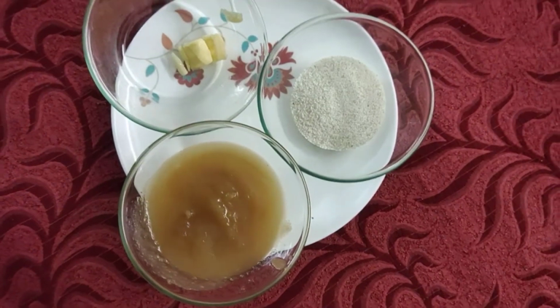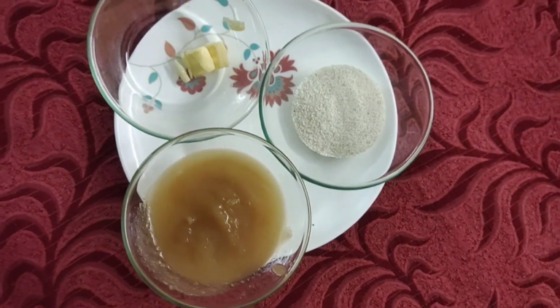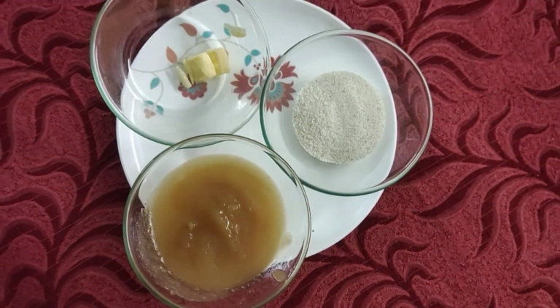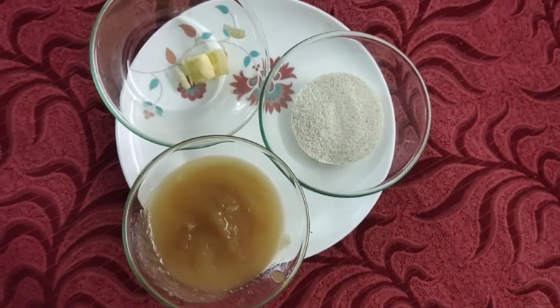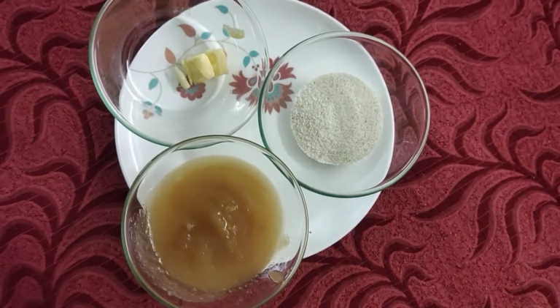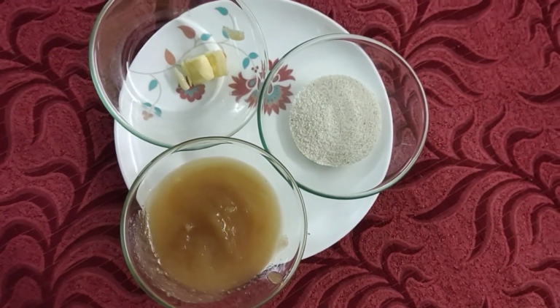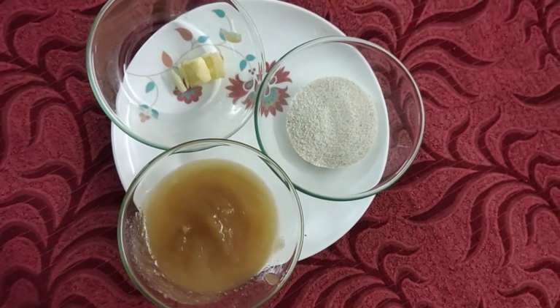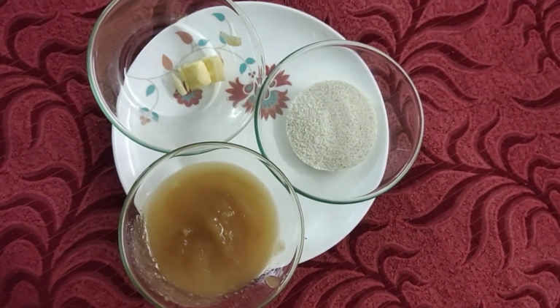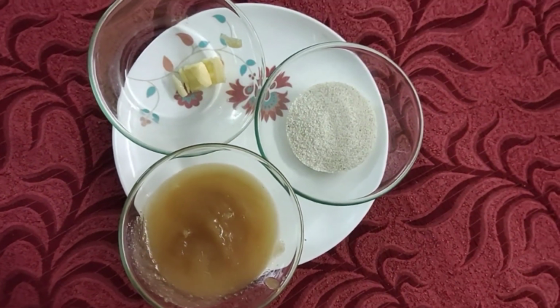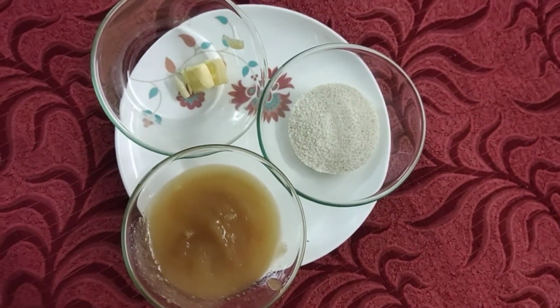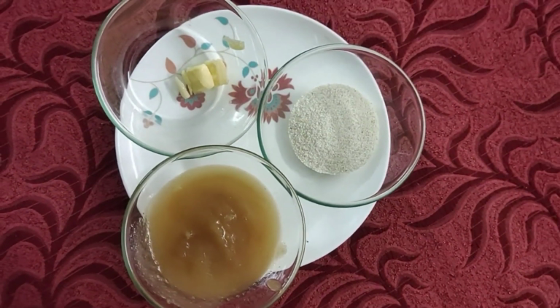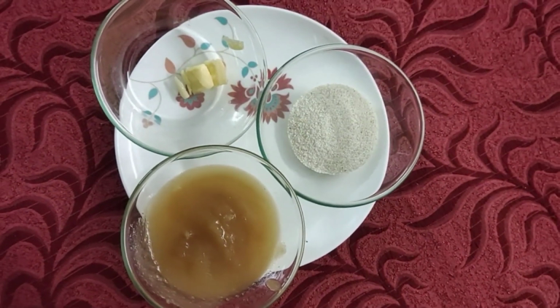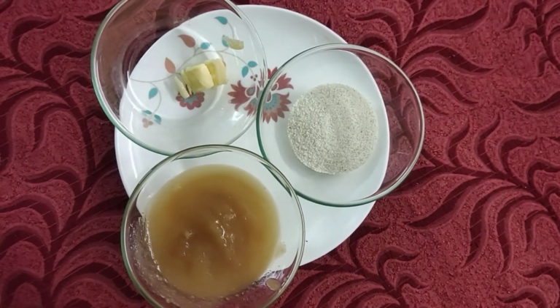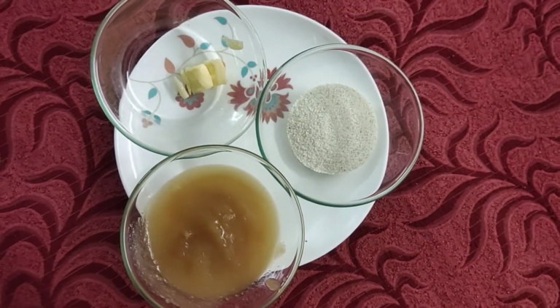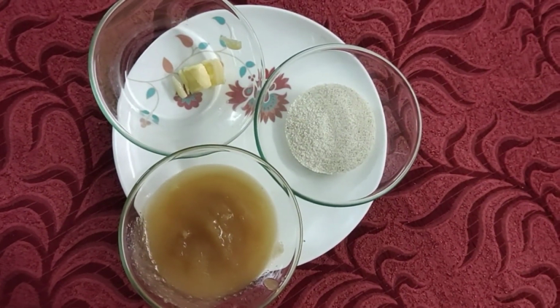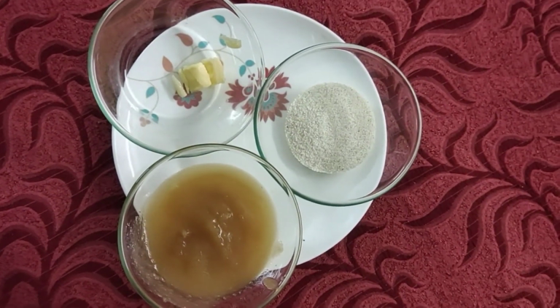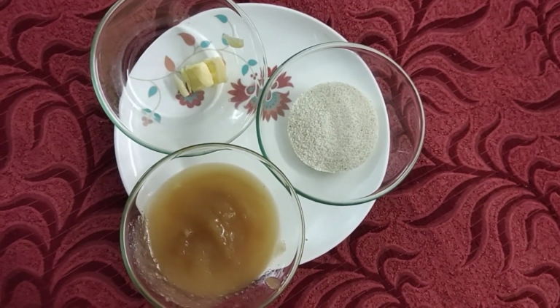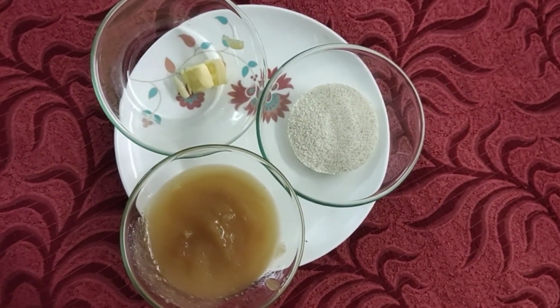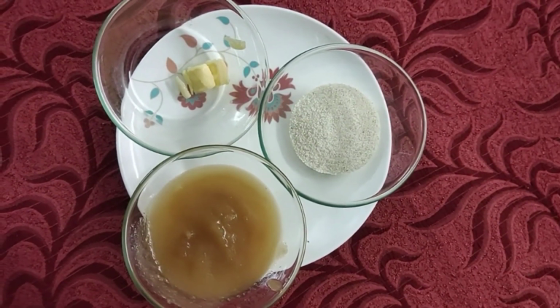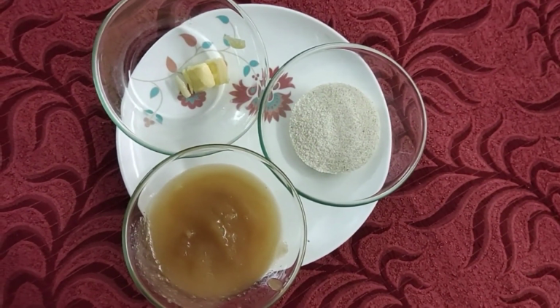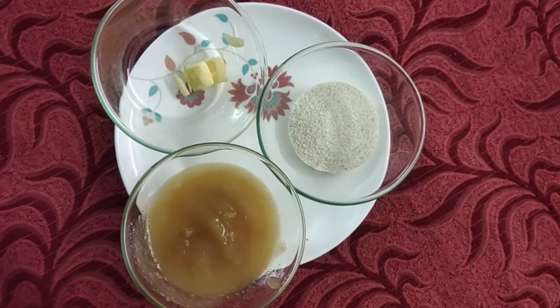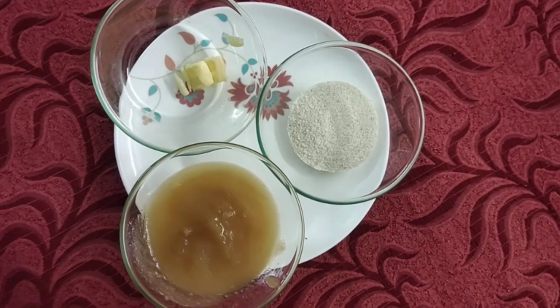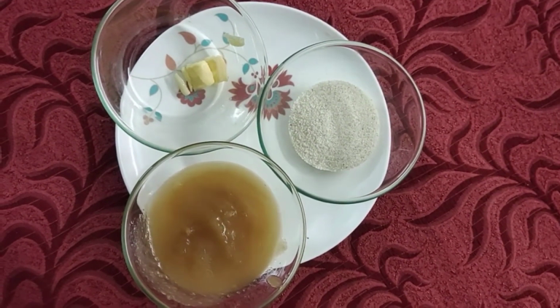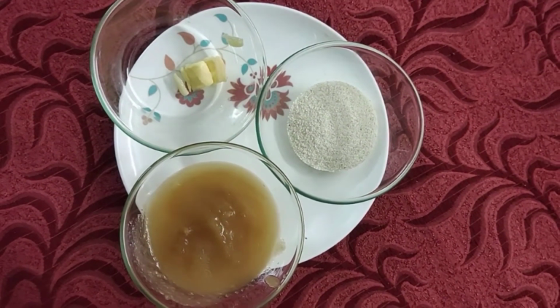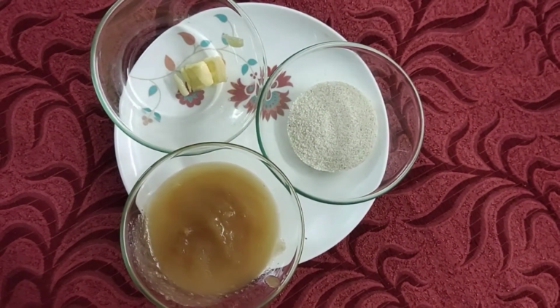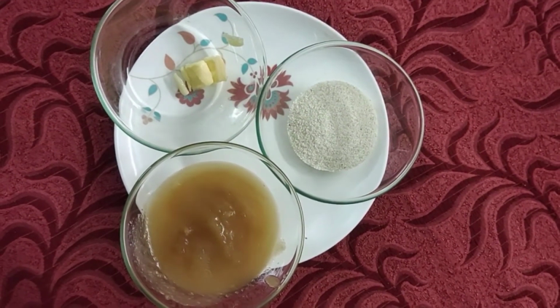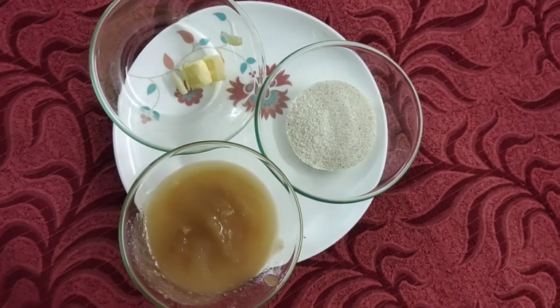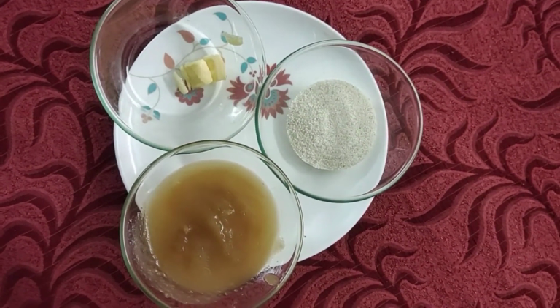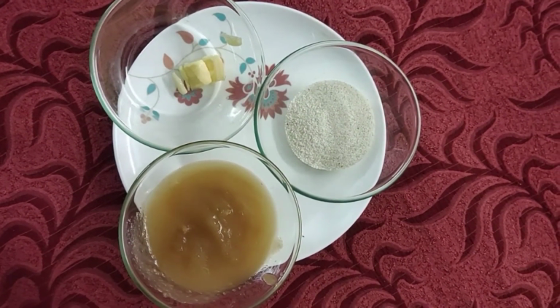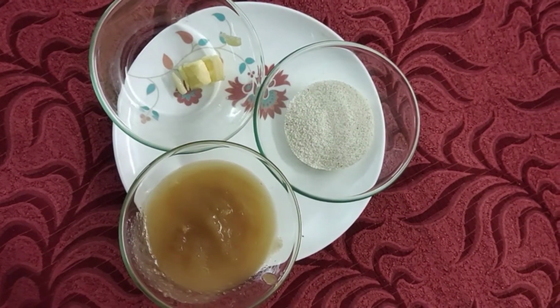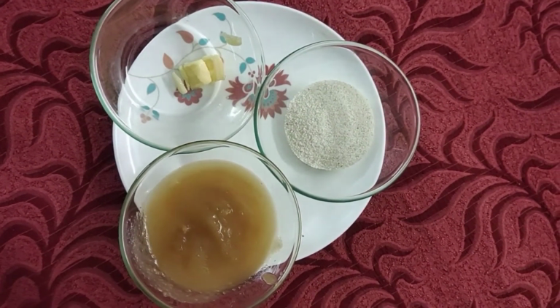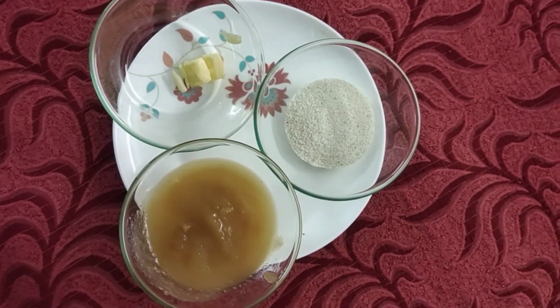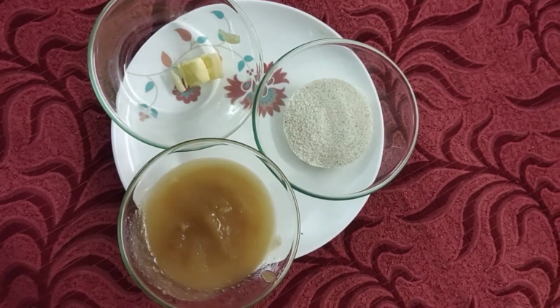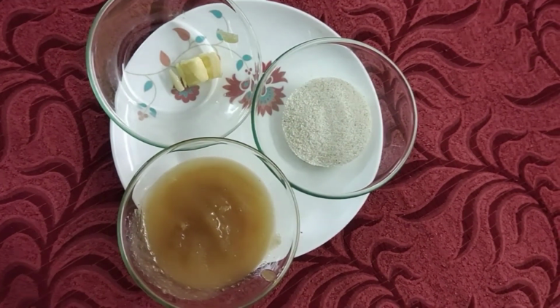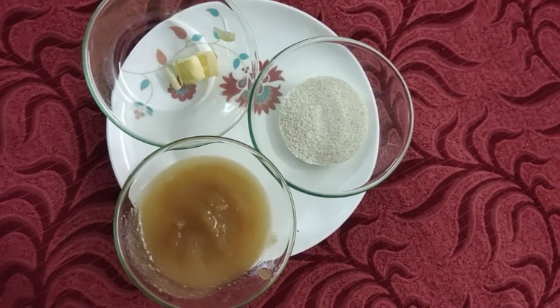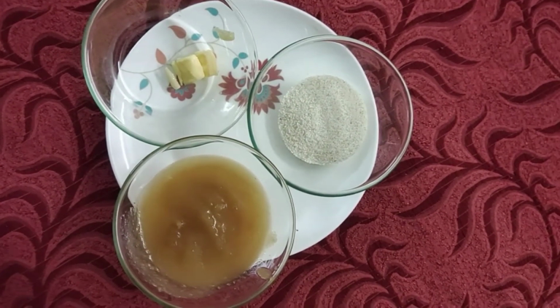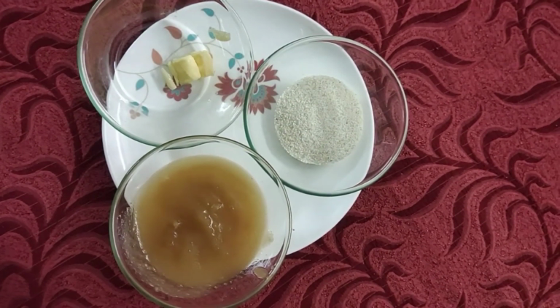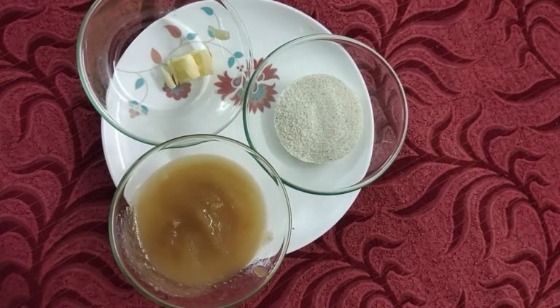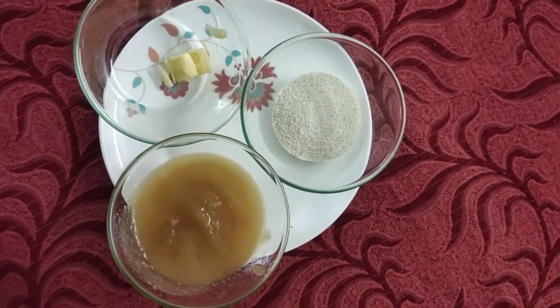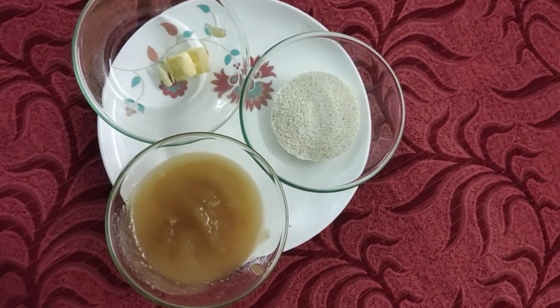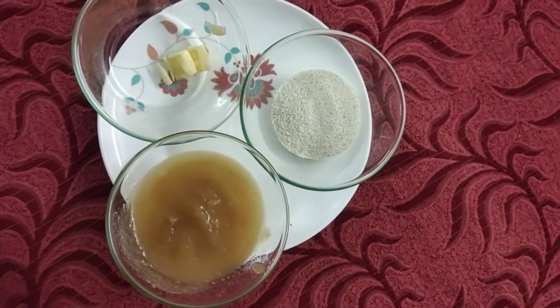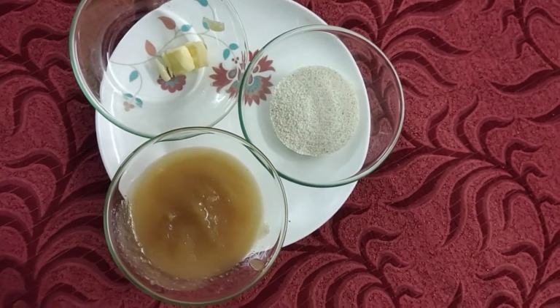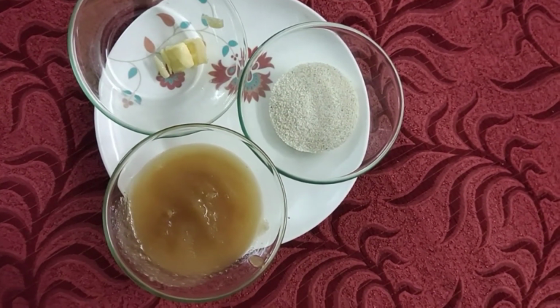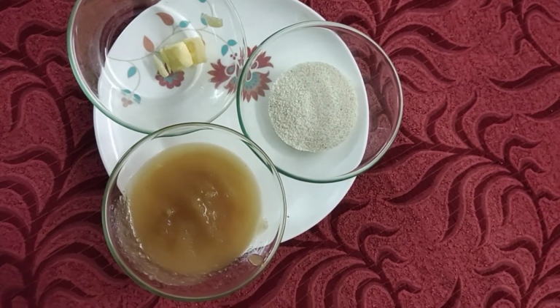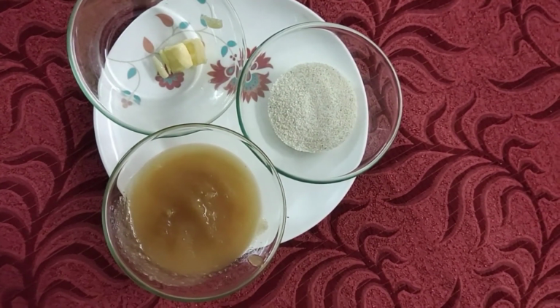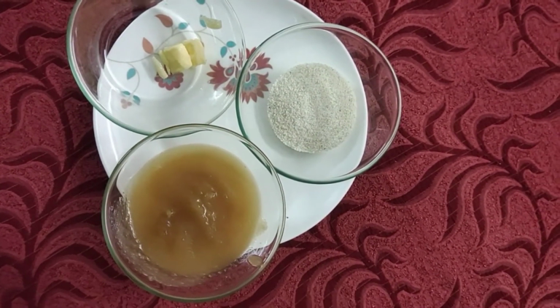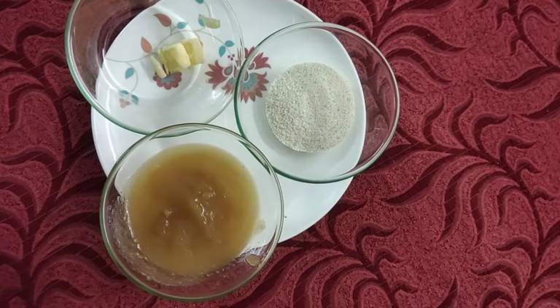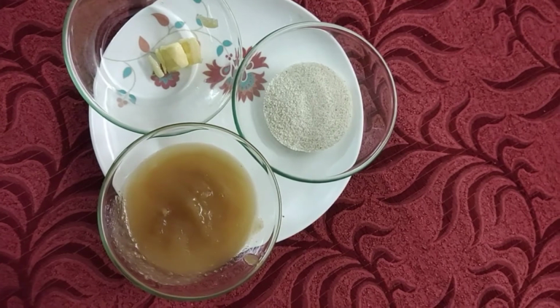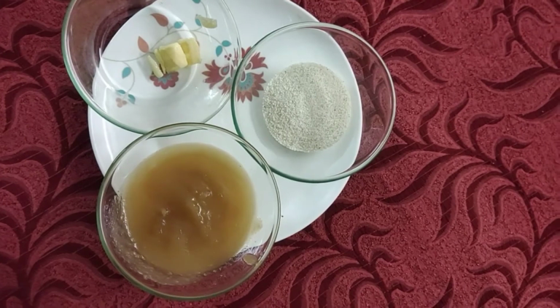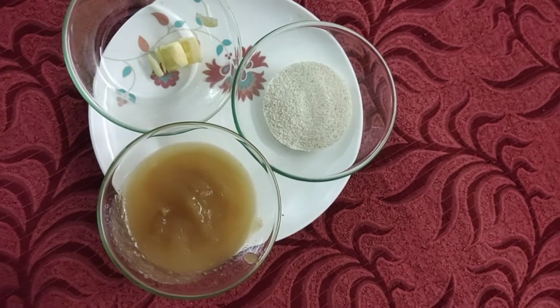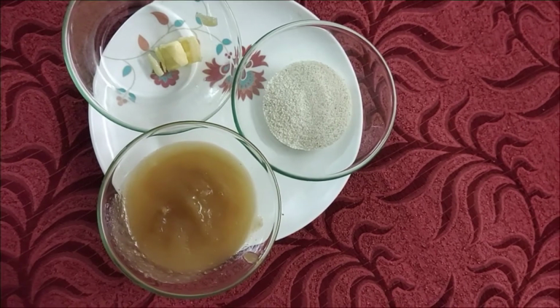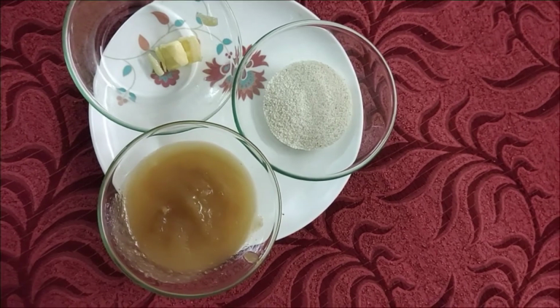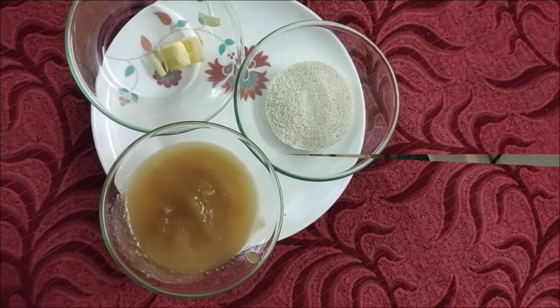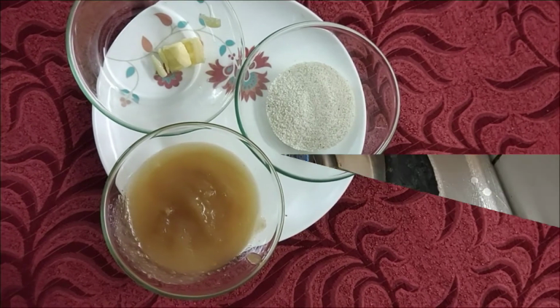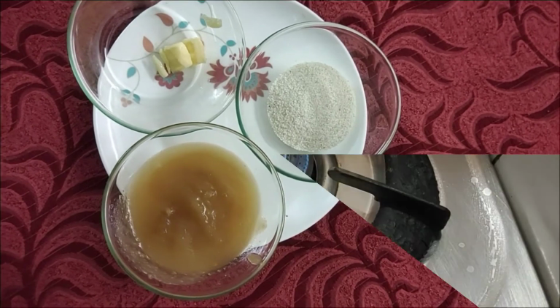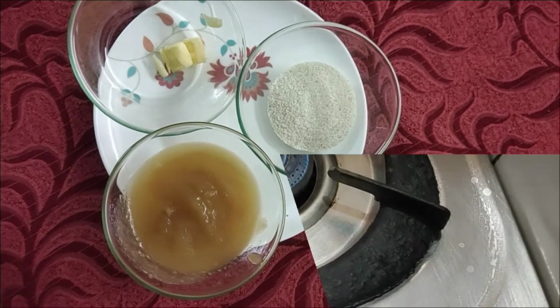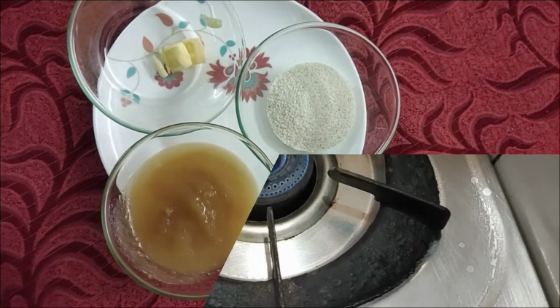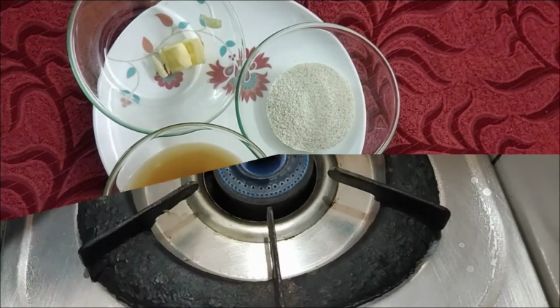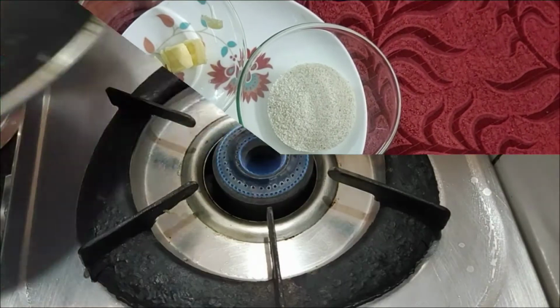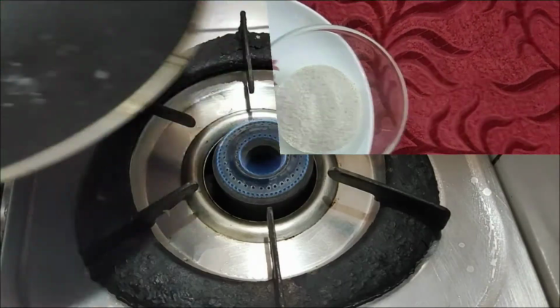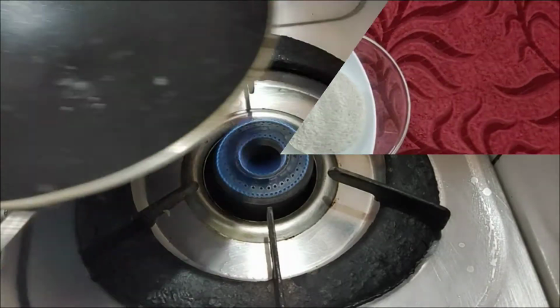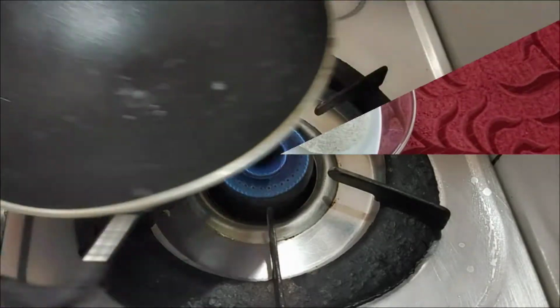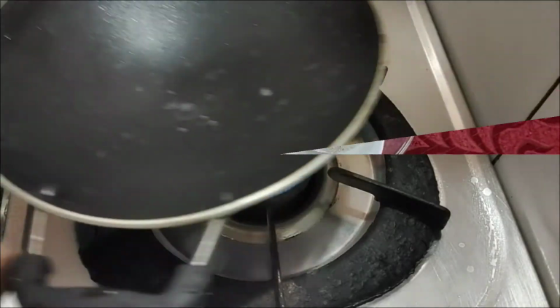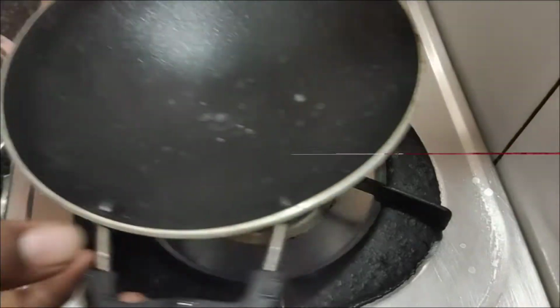Blend it in a mixi jar, blend it in a small bowl. We will do it with 3 cups.